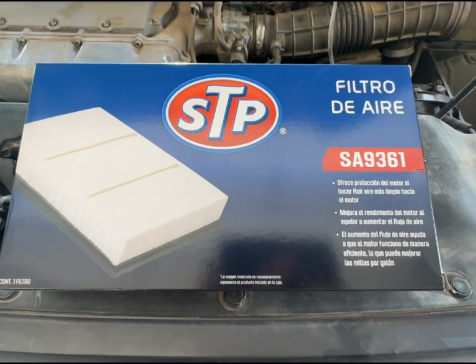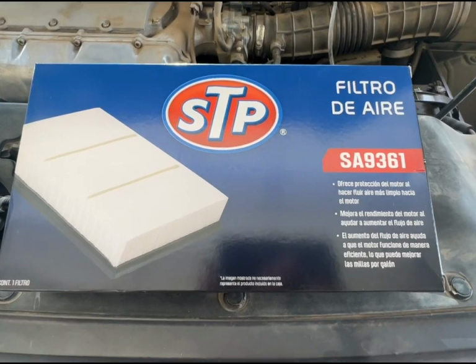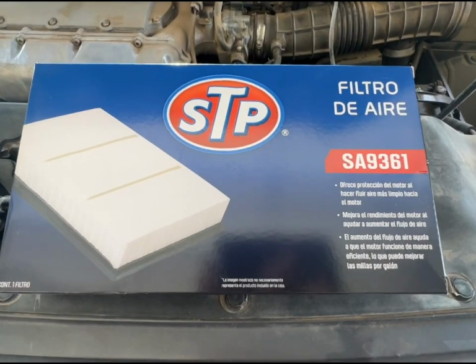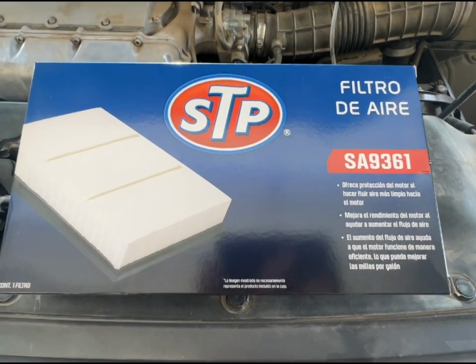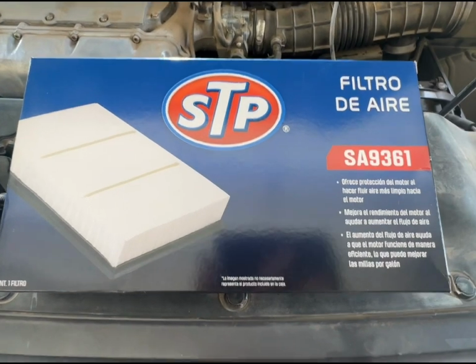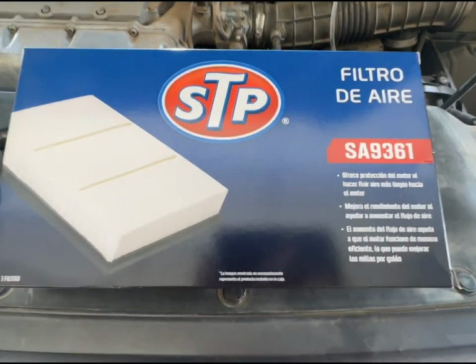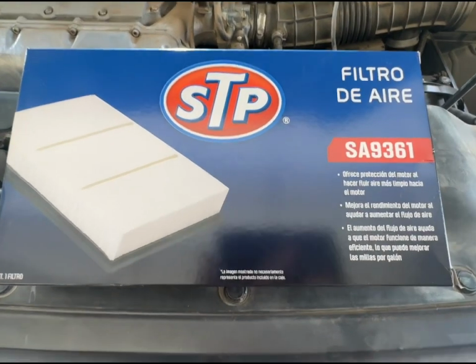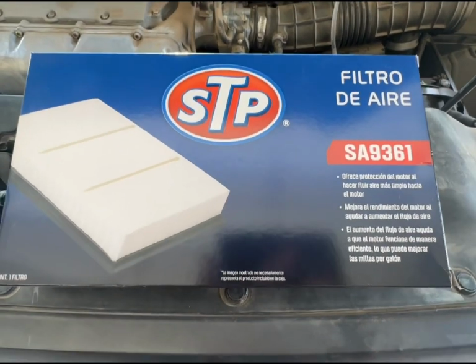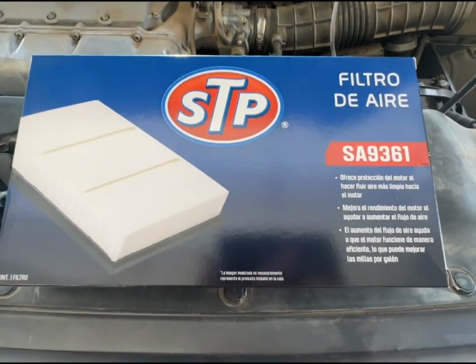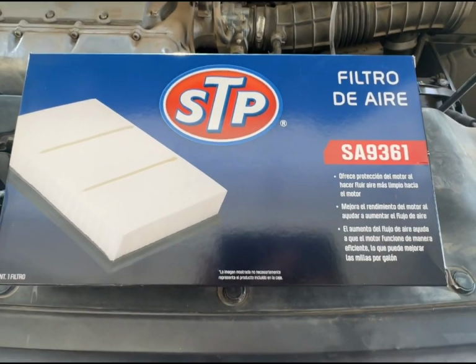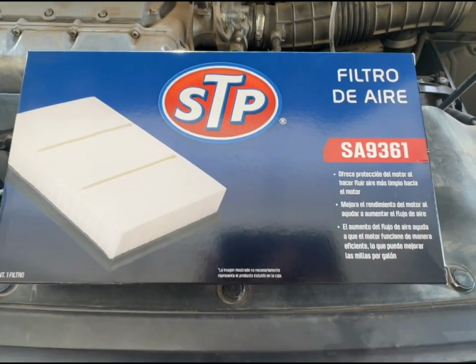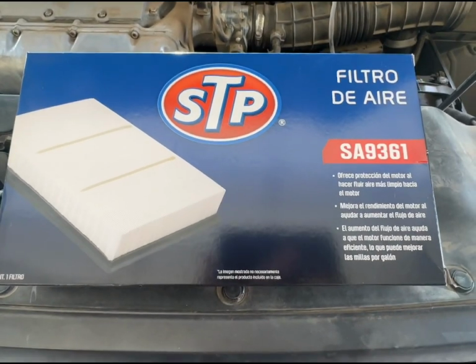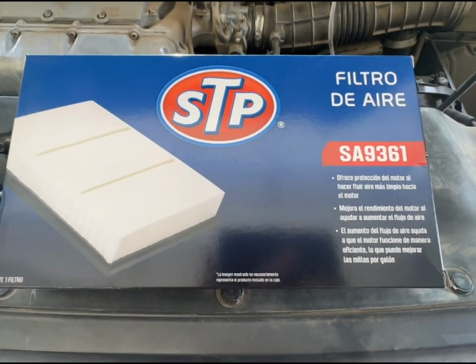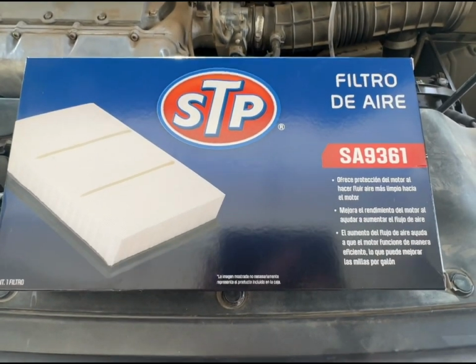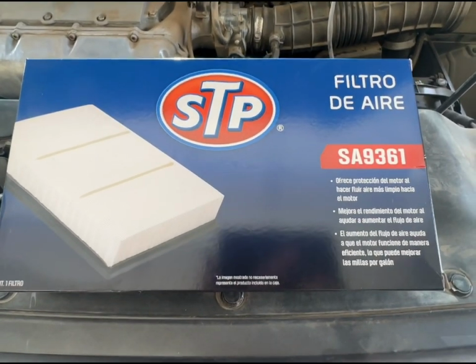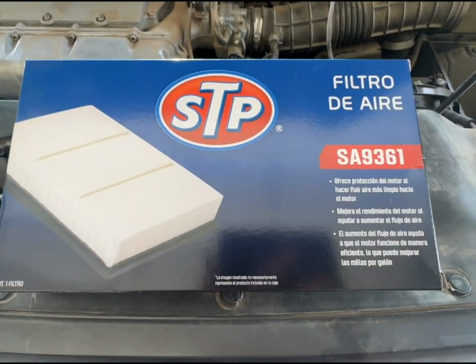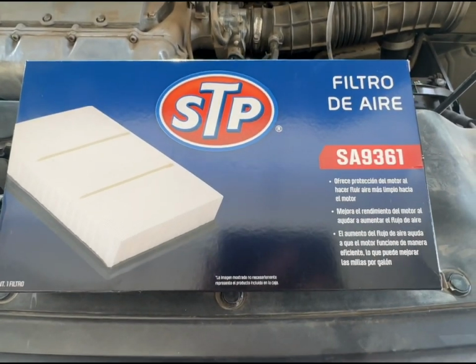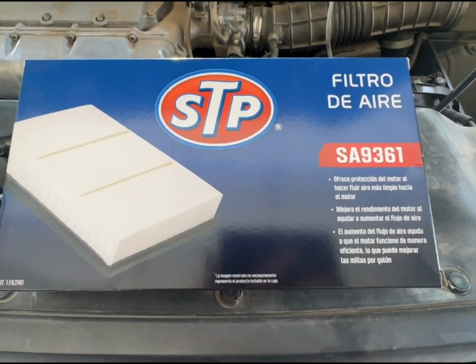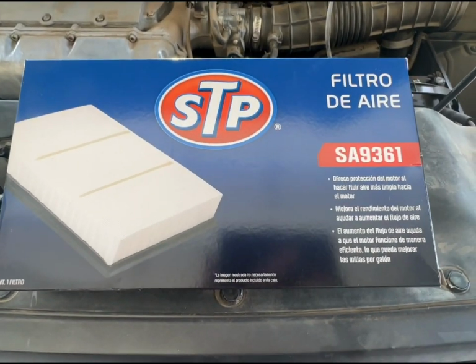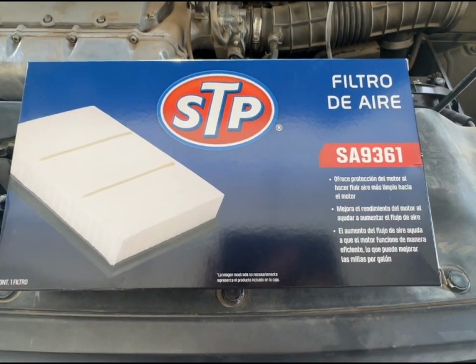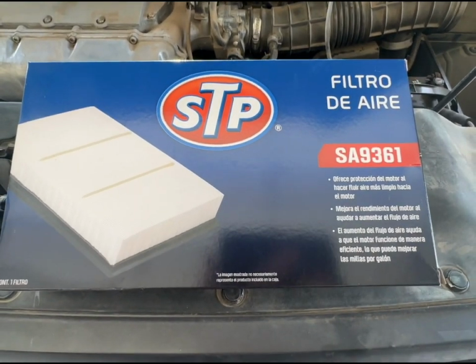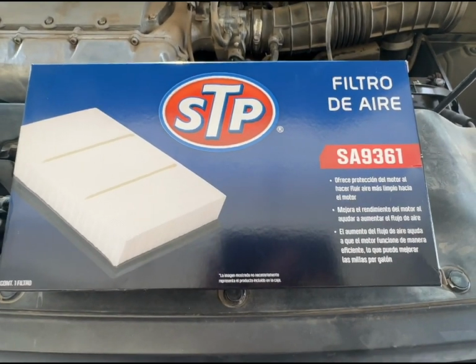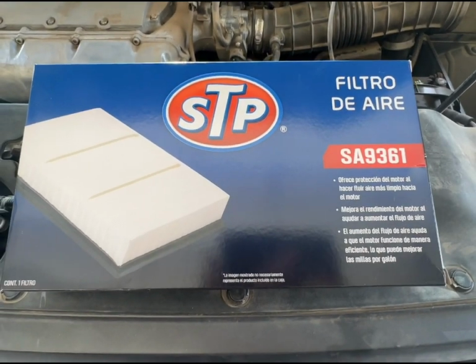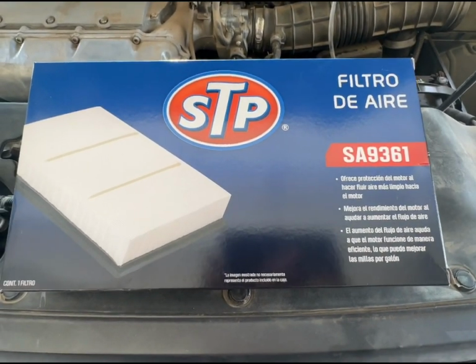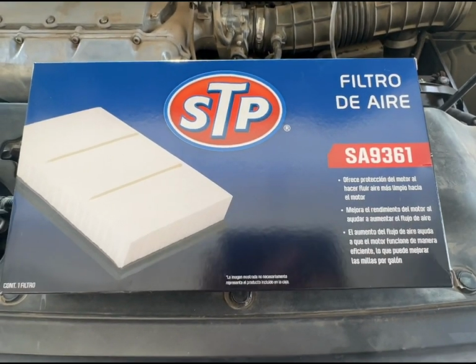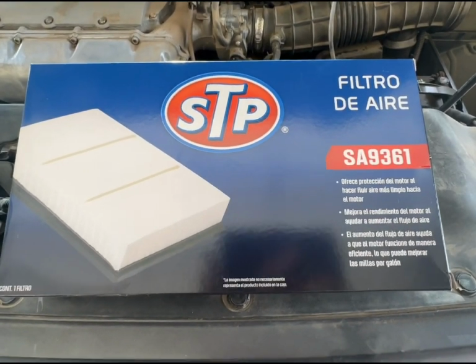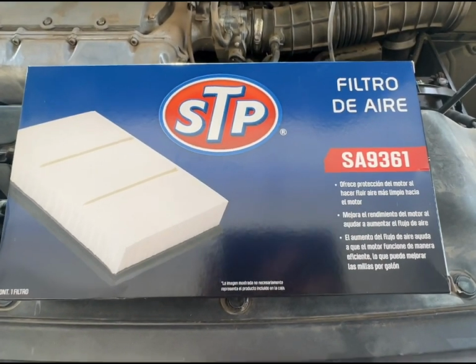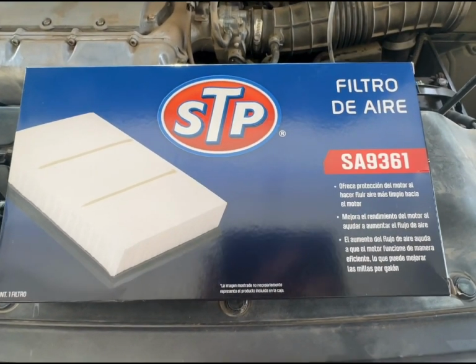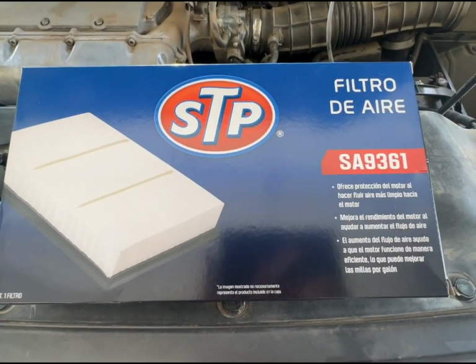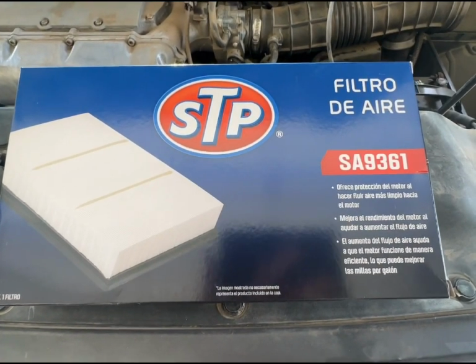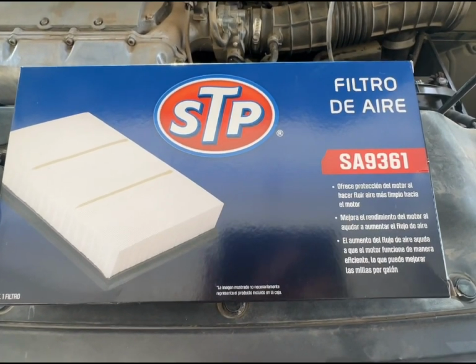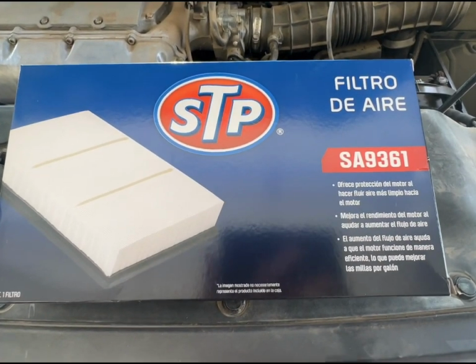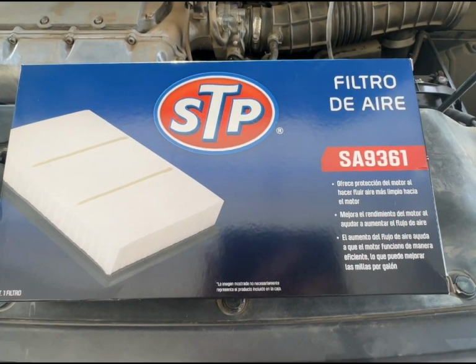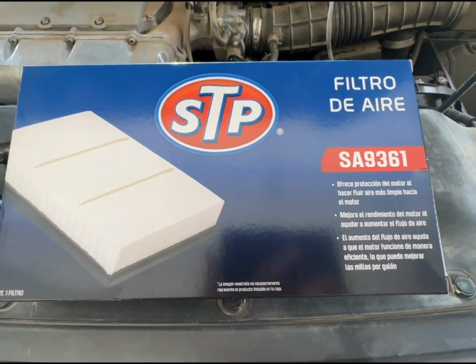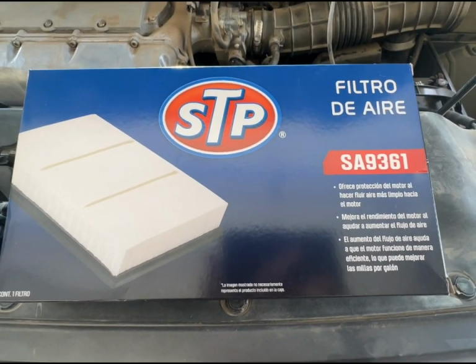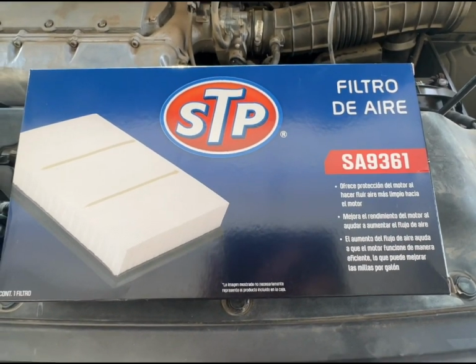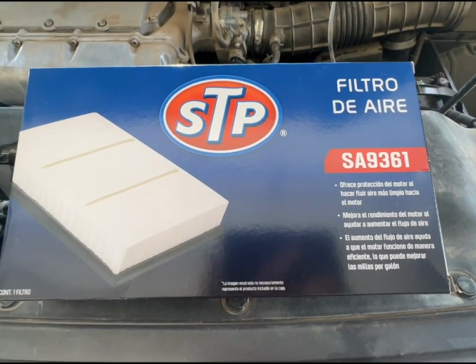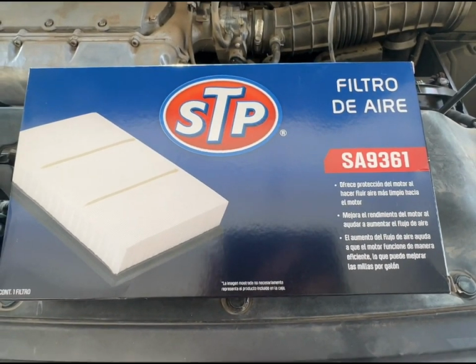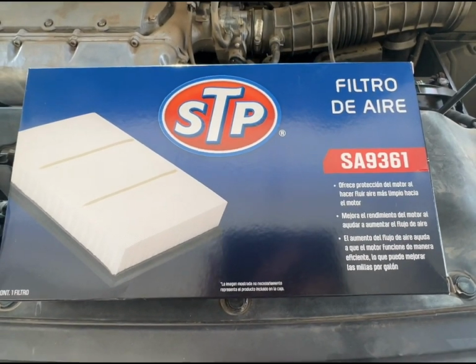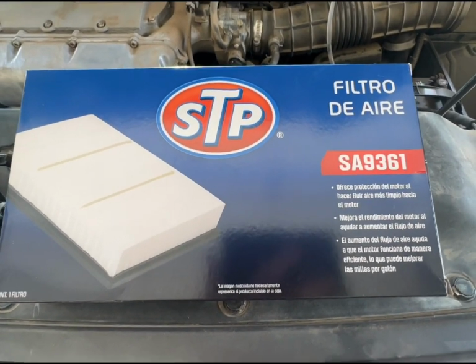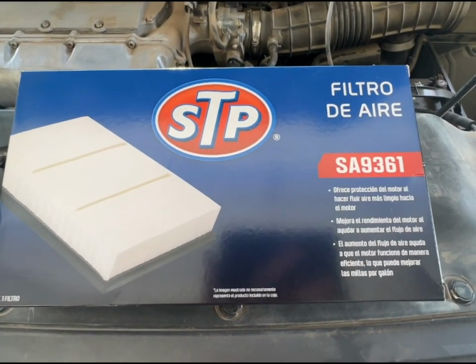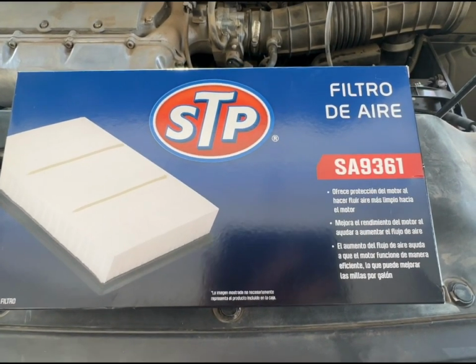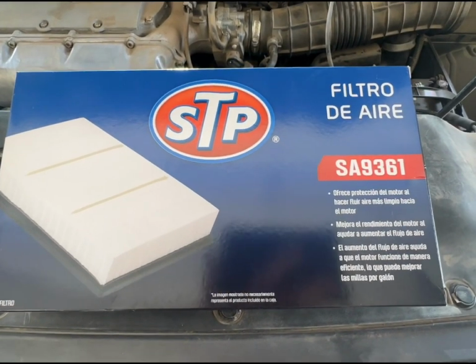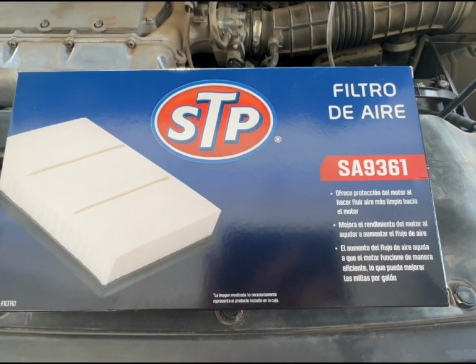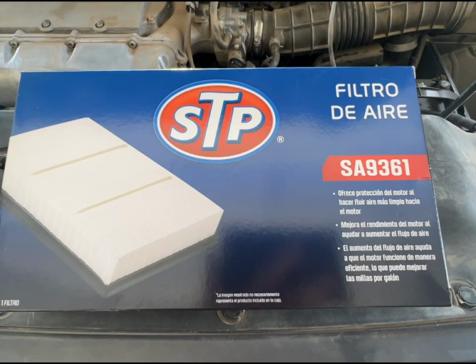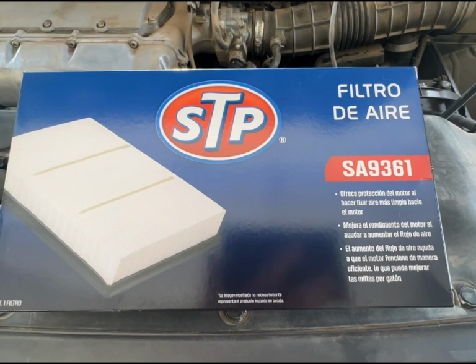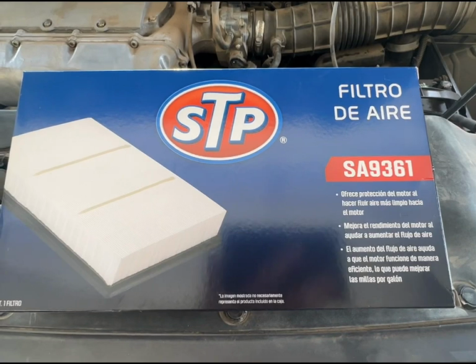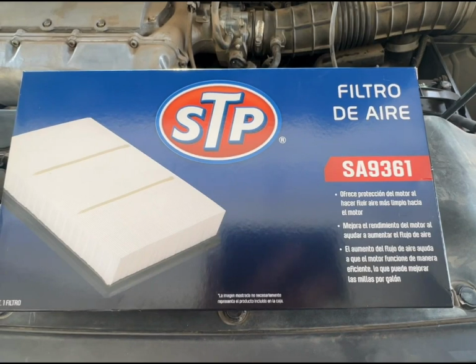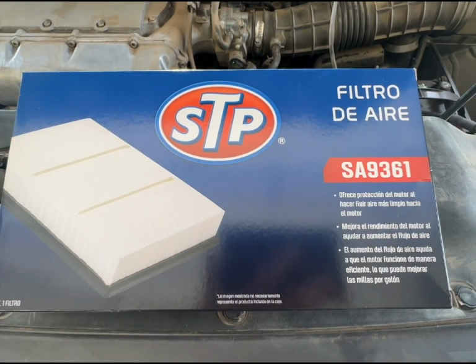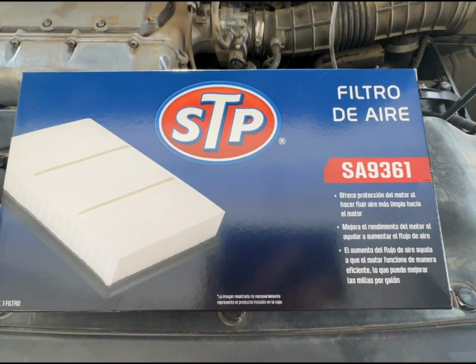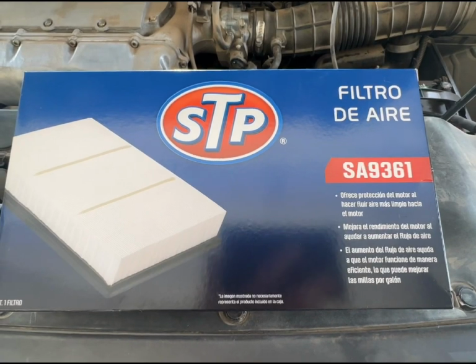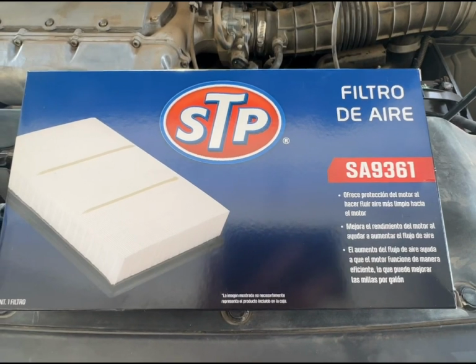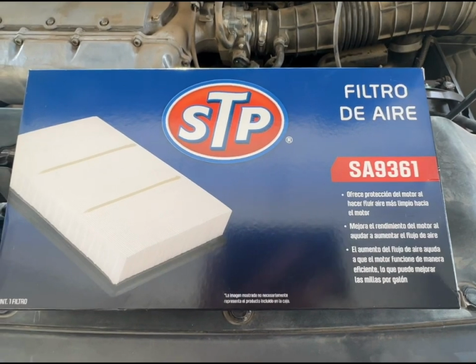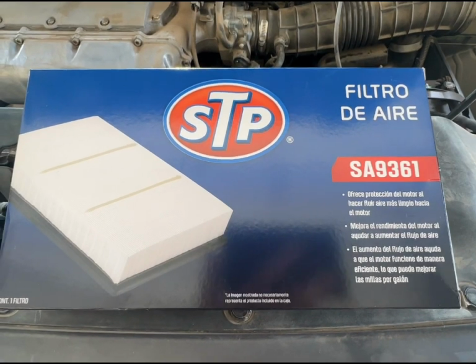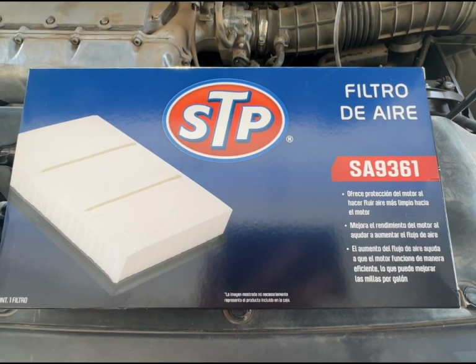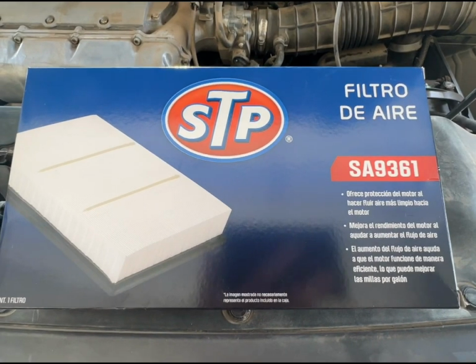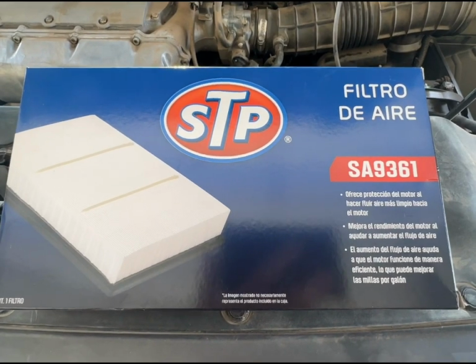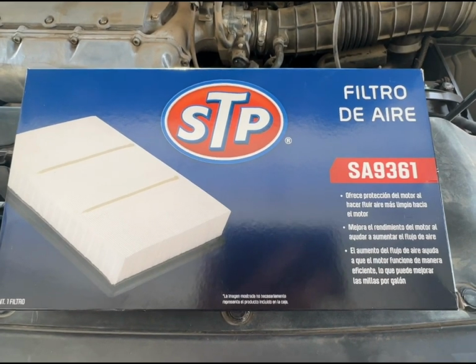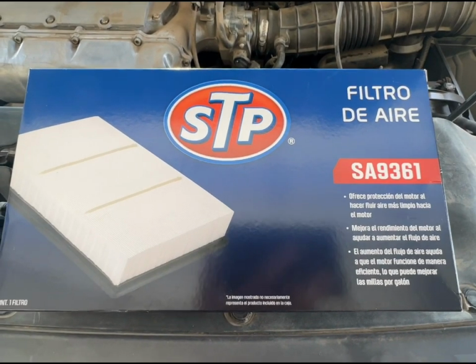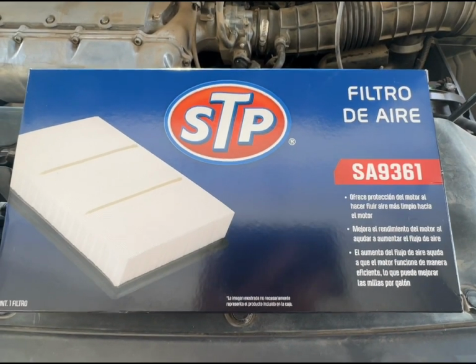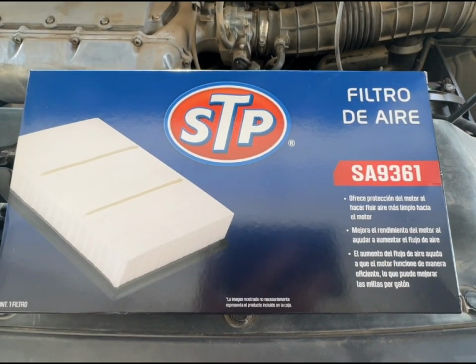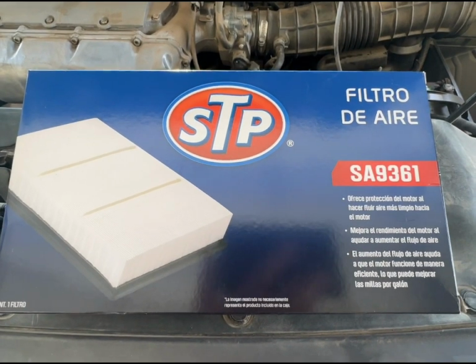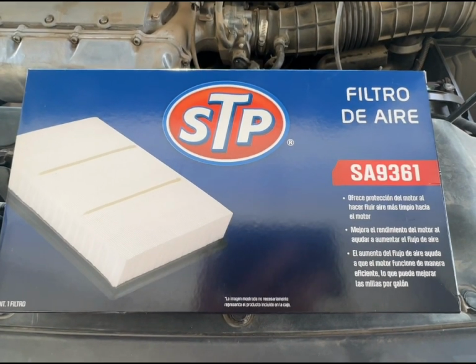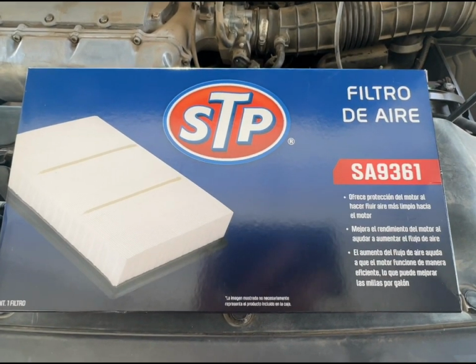This is the new one I picked up from the local auto parts store — this is the part number I'm using for this particular vehicle.